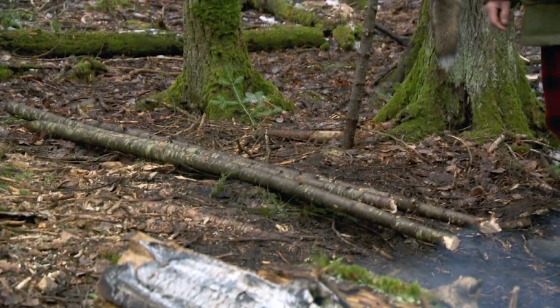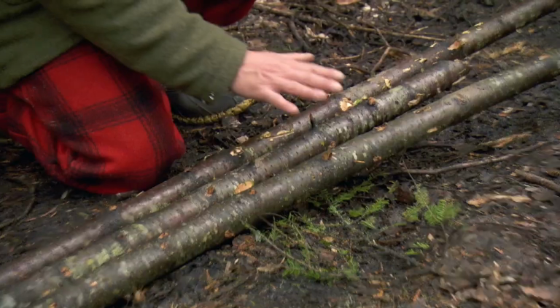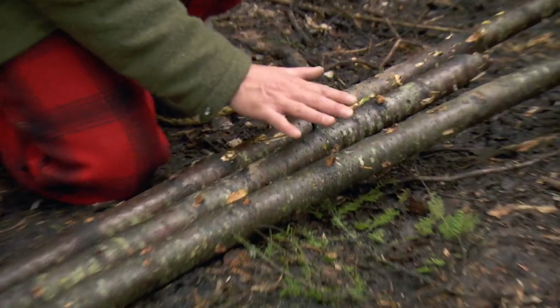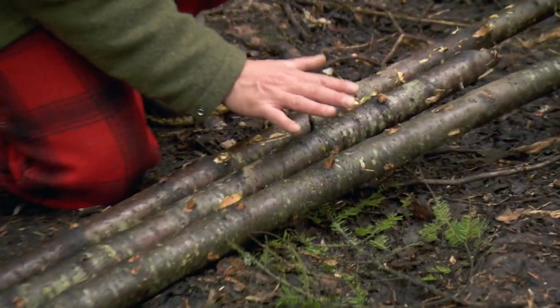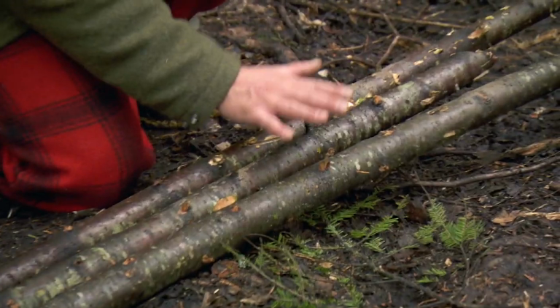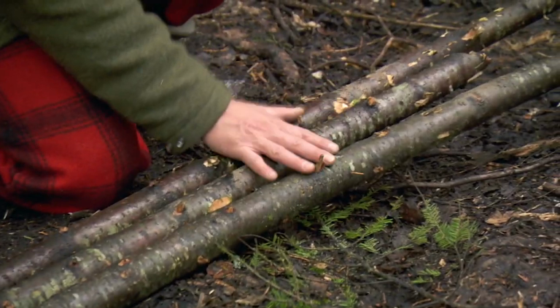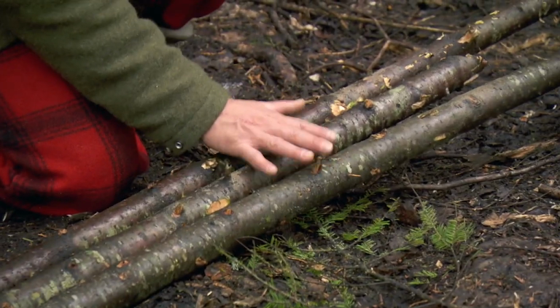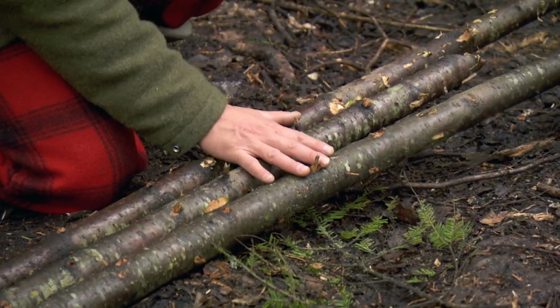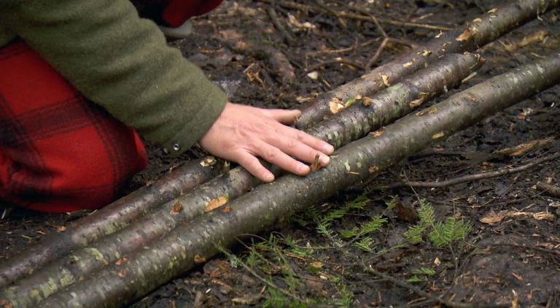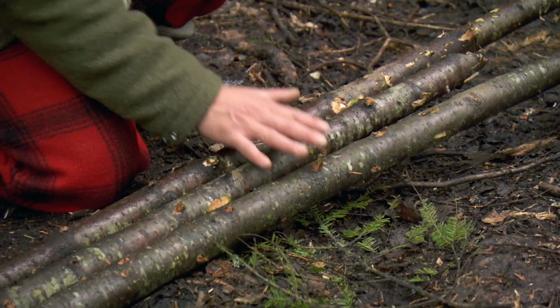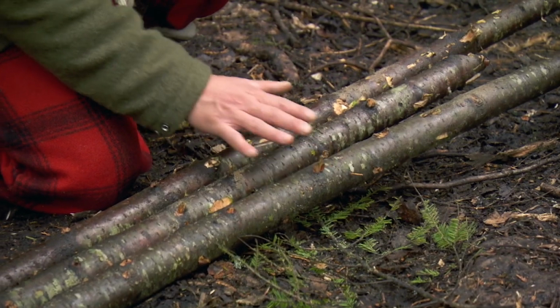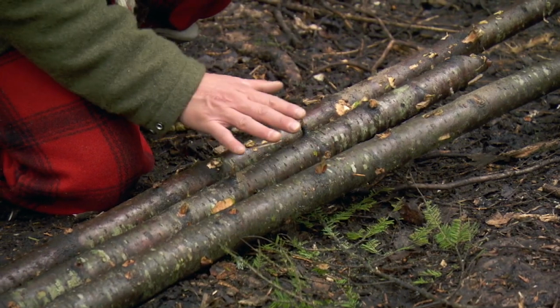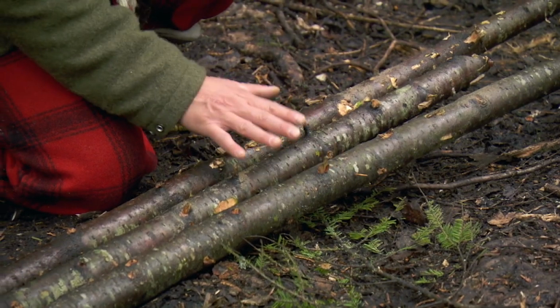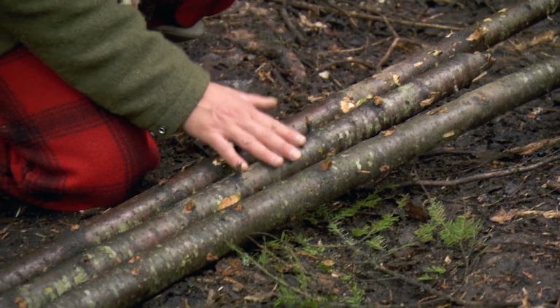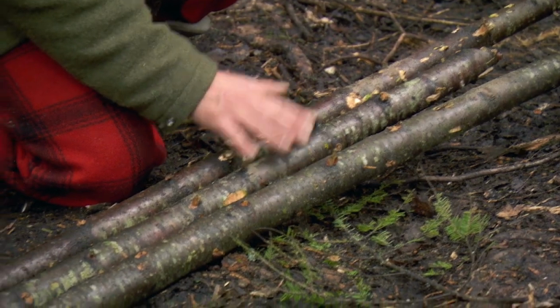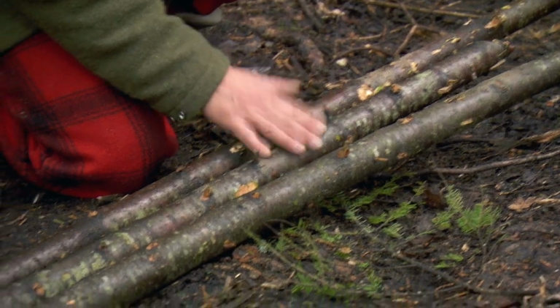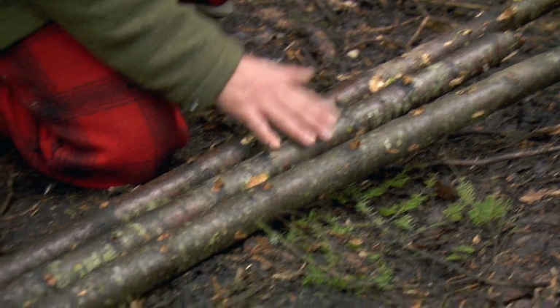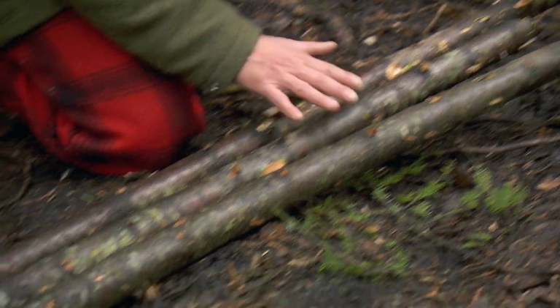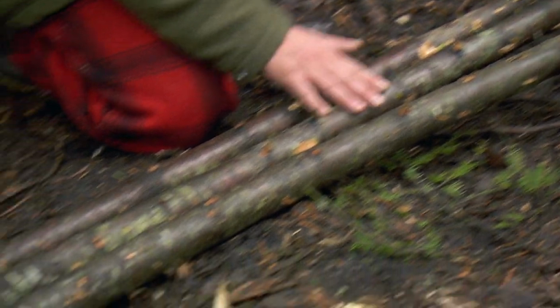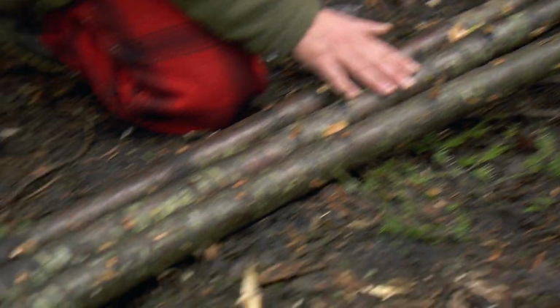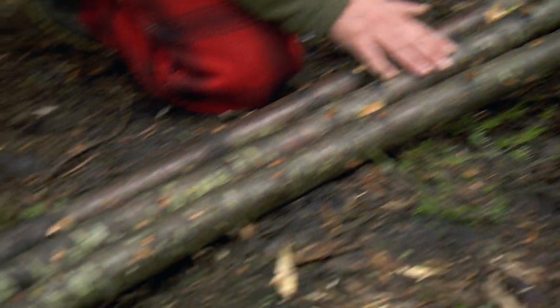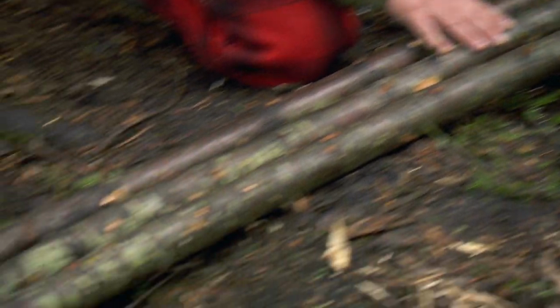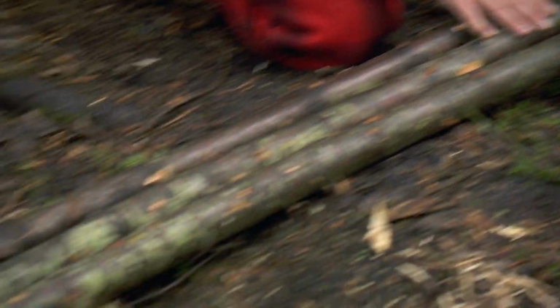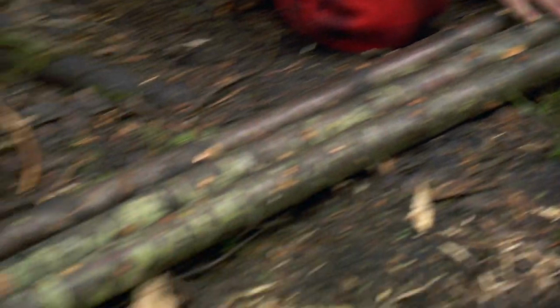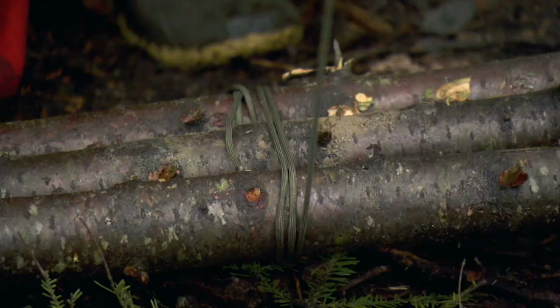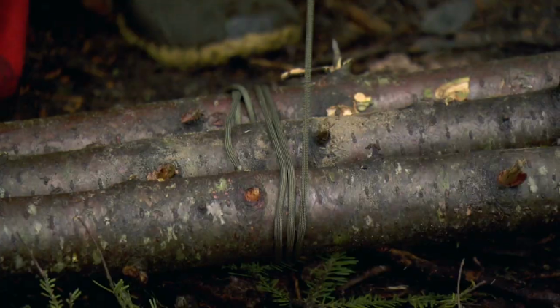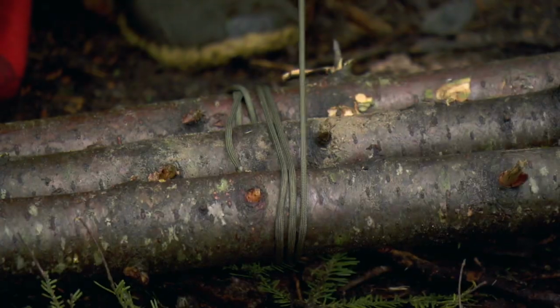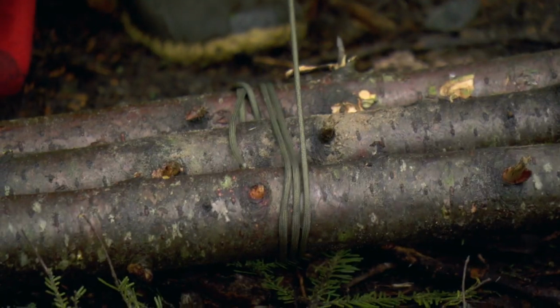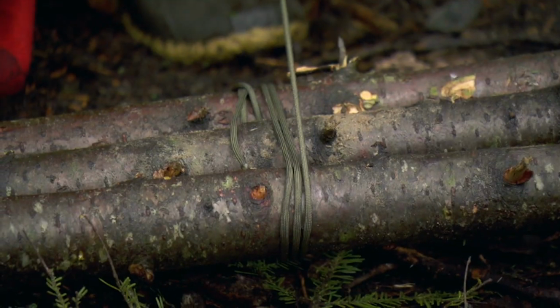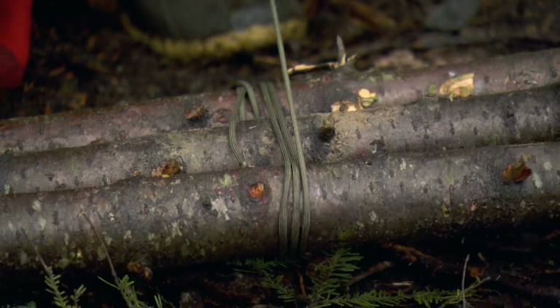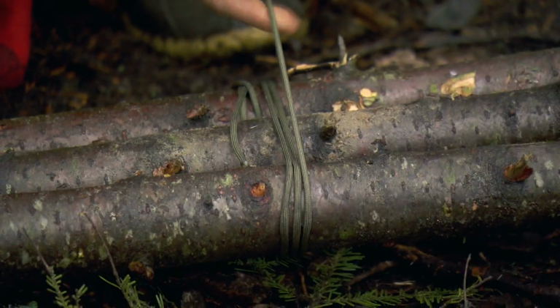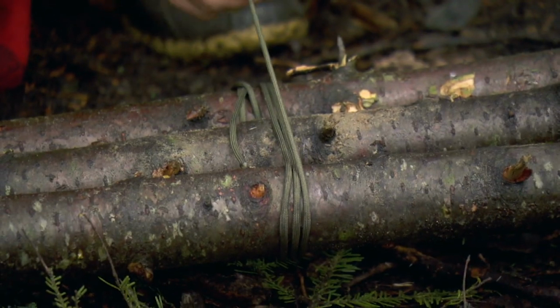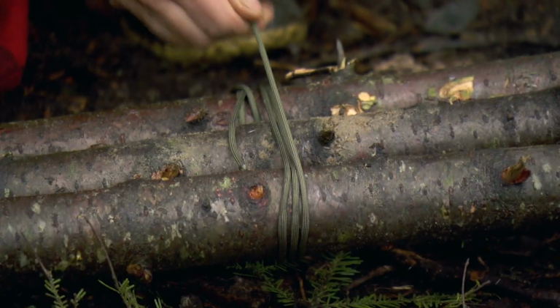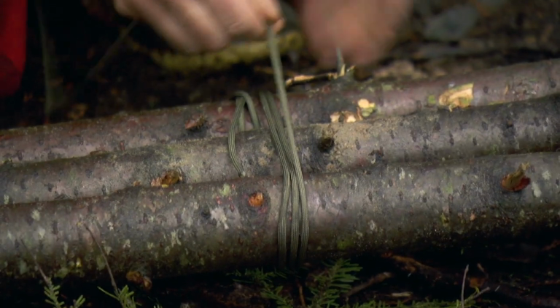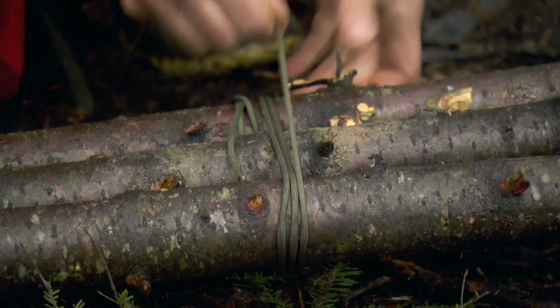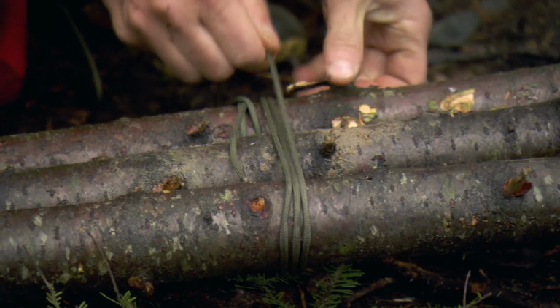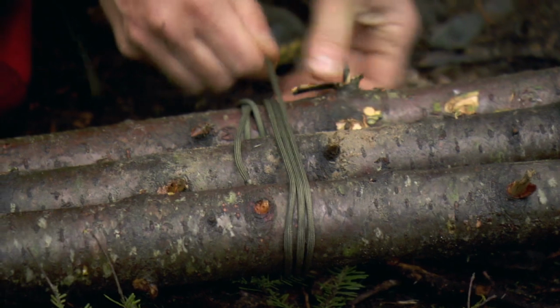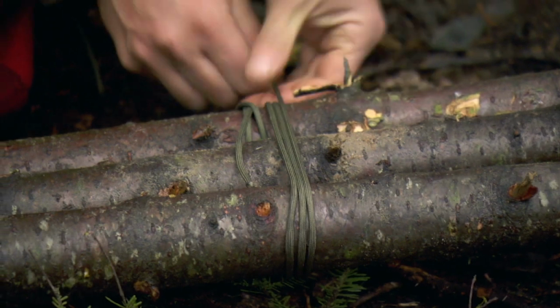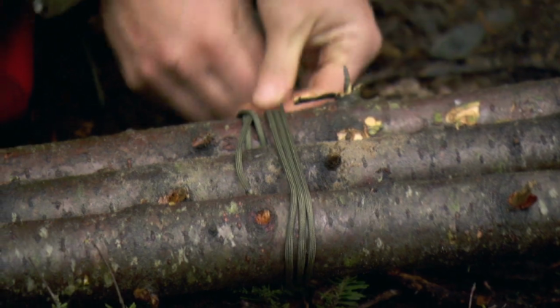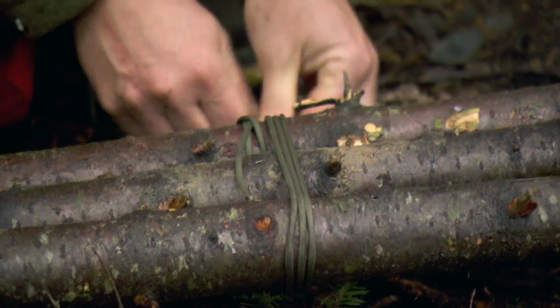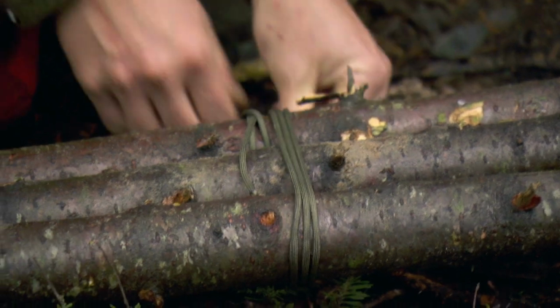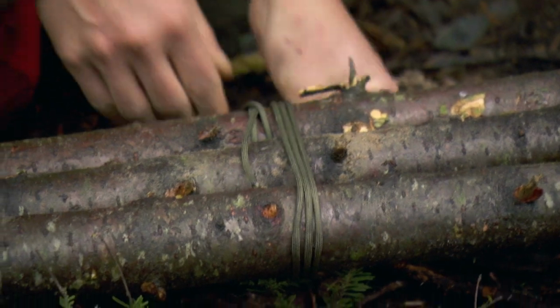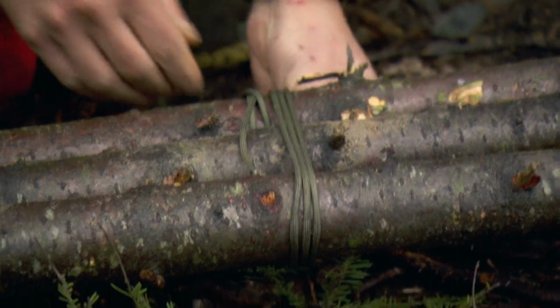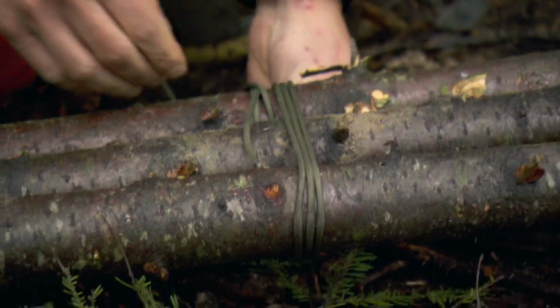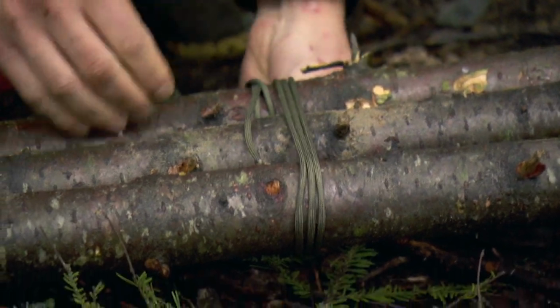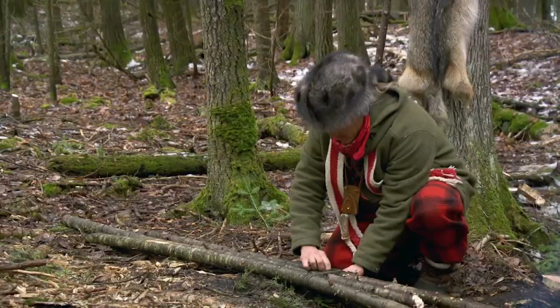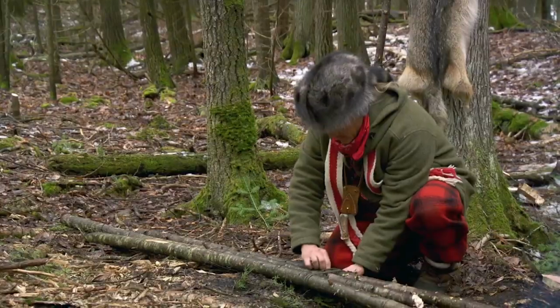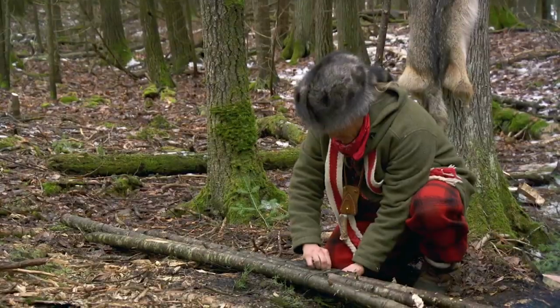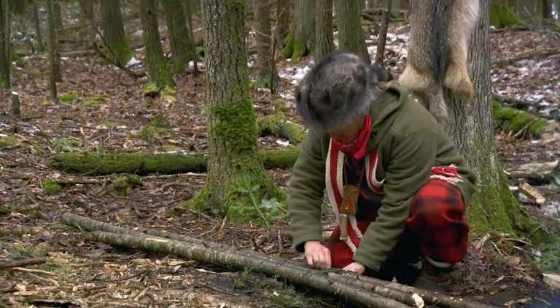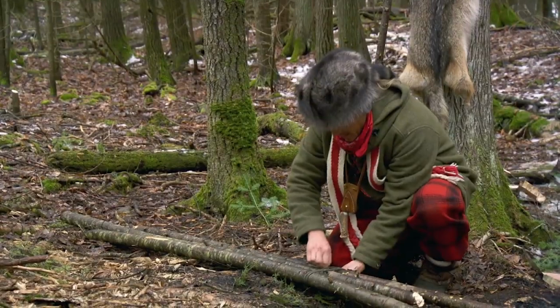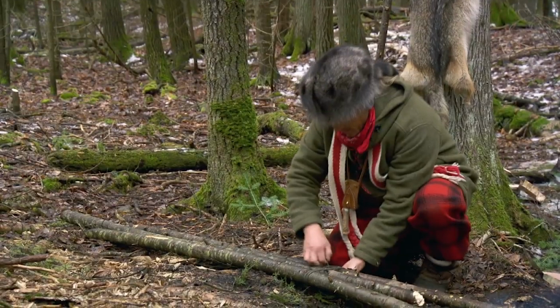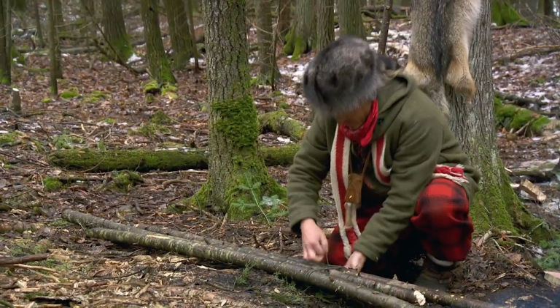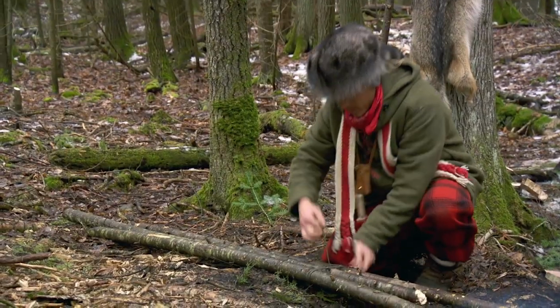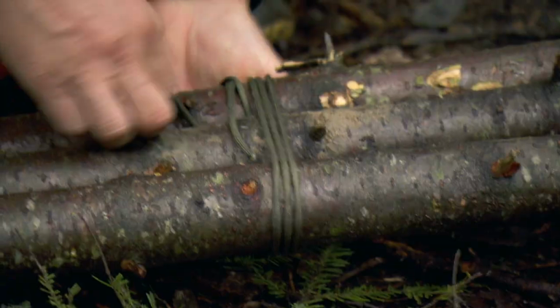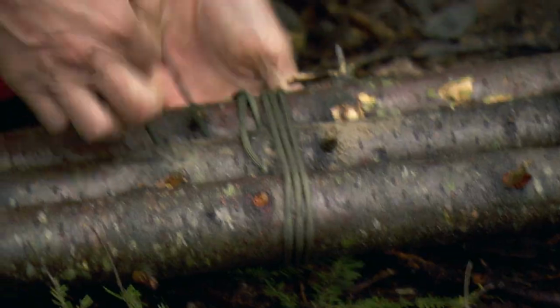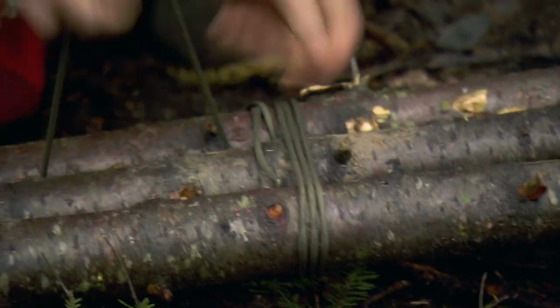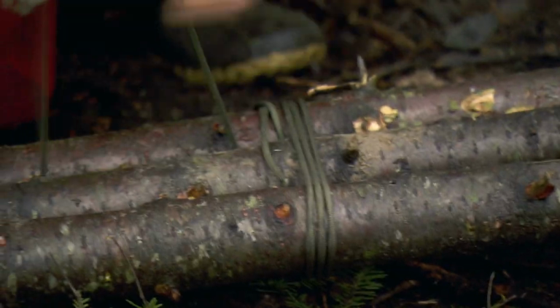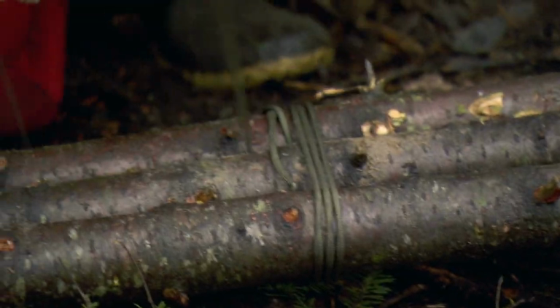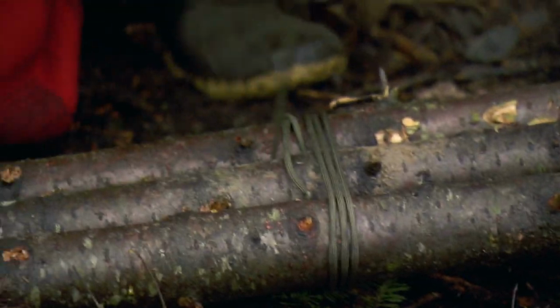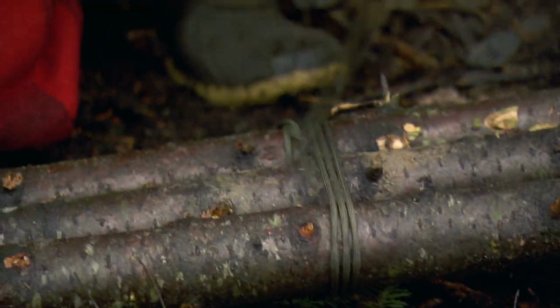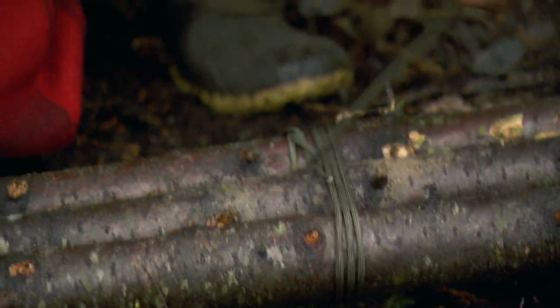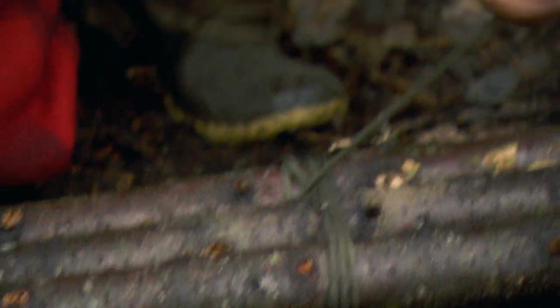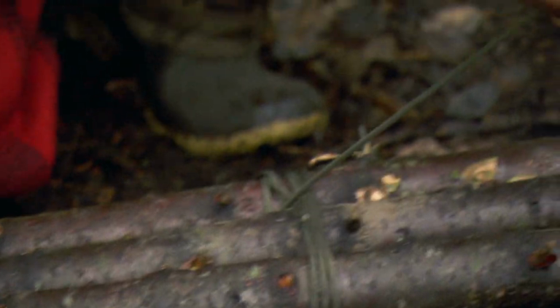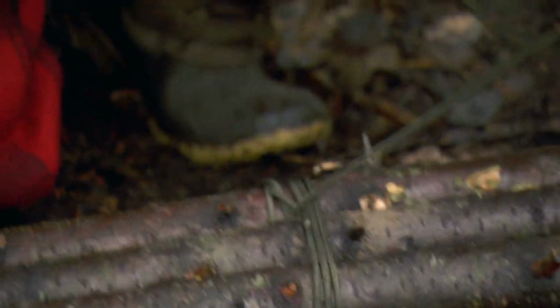It all starts with making a tripod. Go around the poles three times and then wrap in between twice.